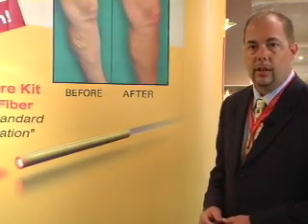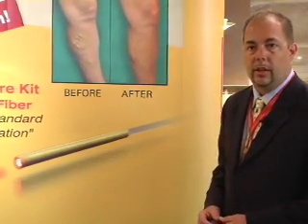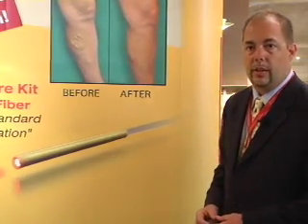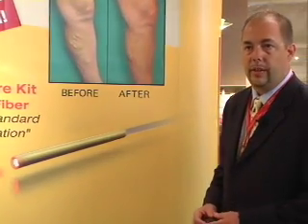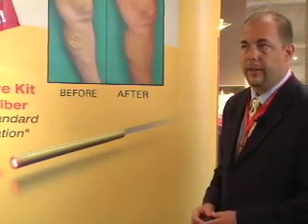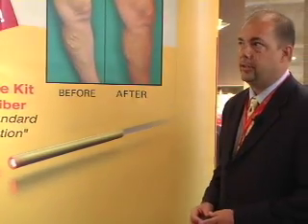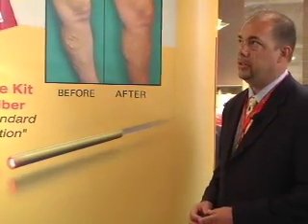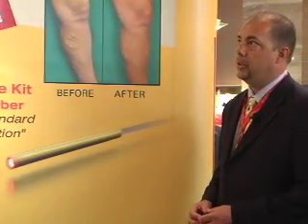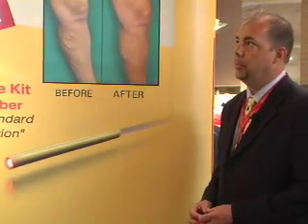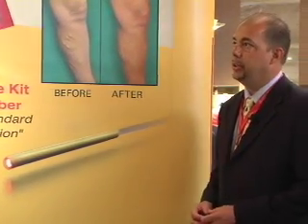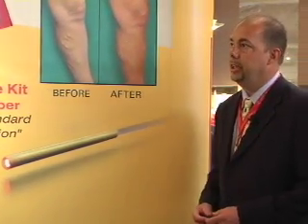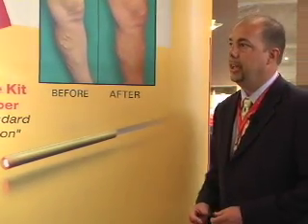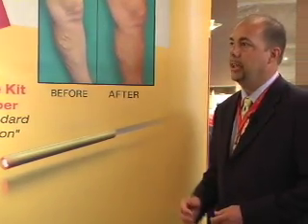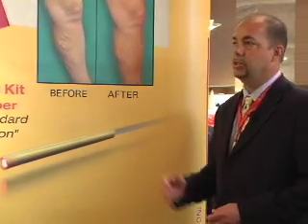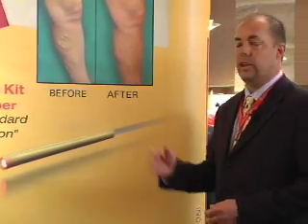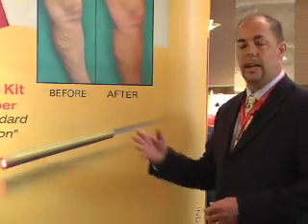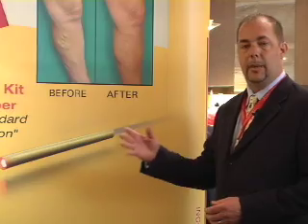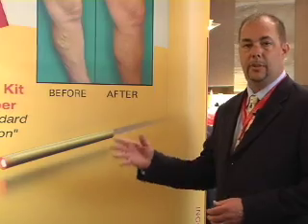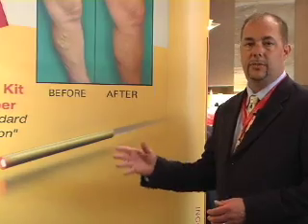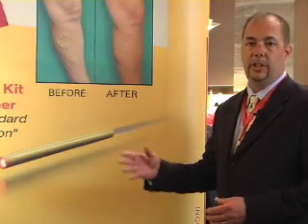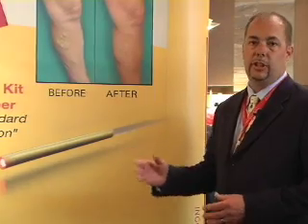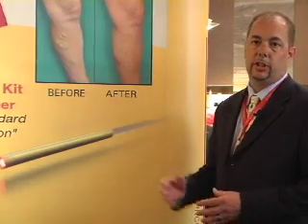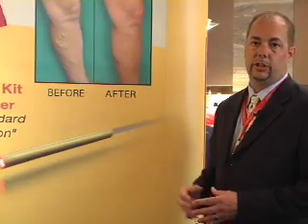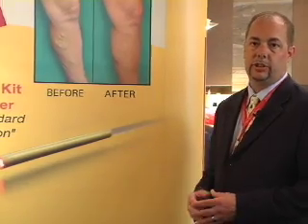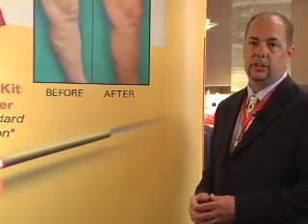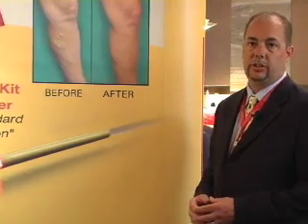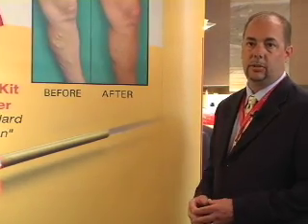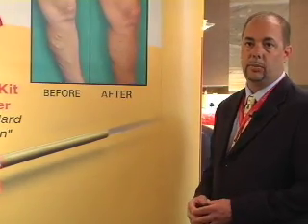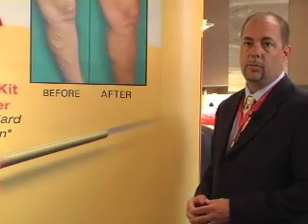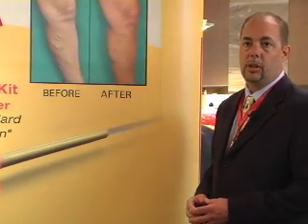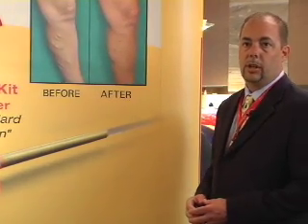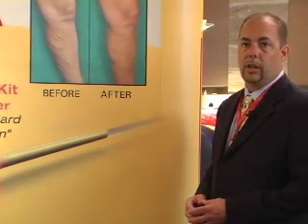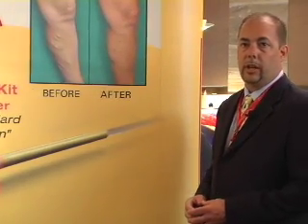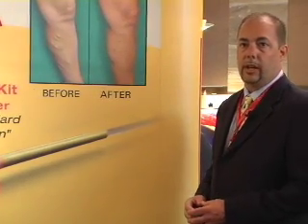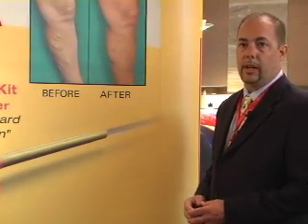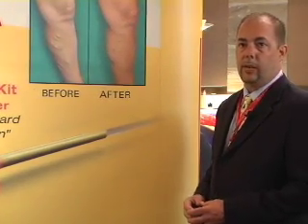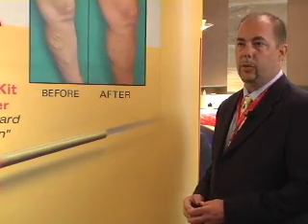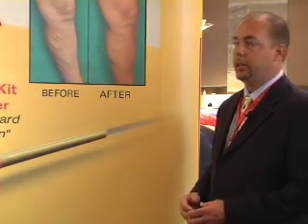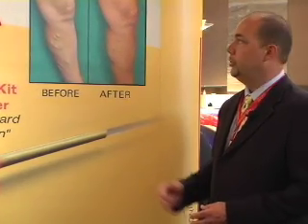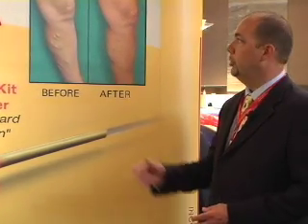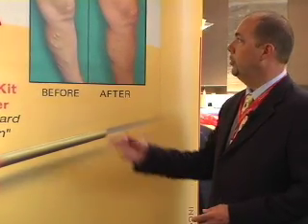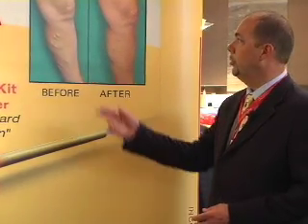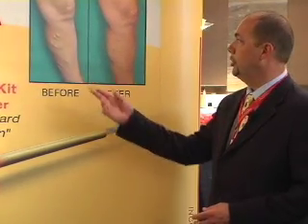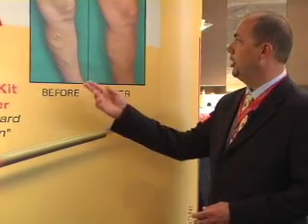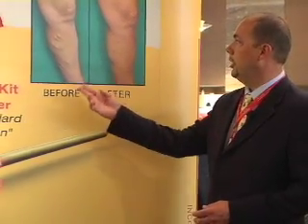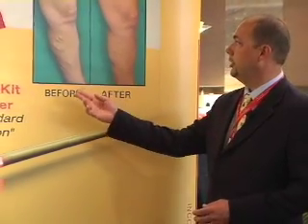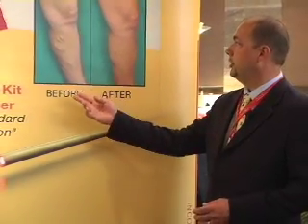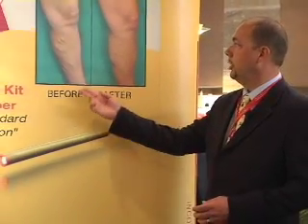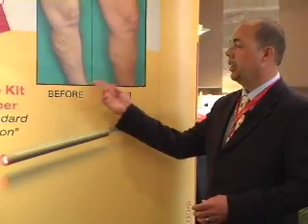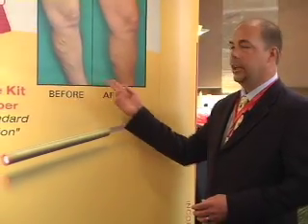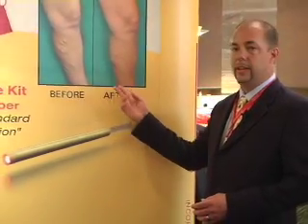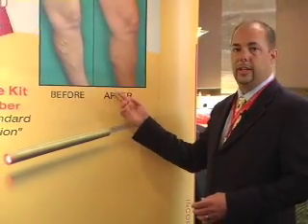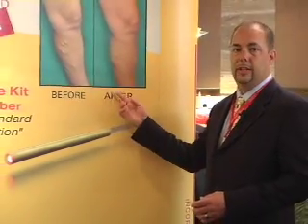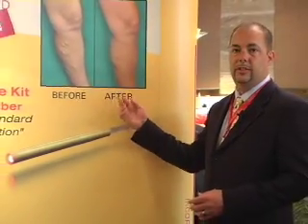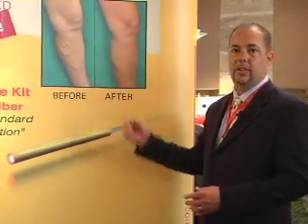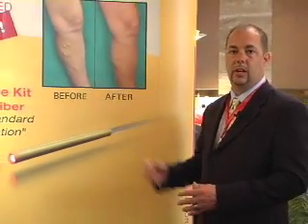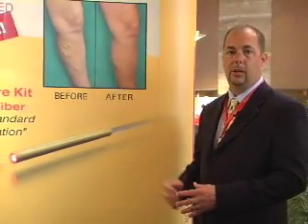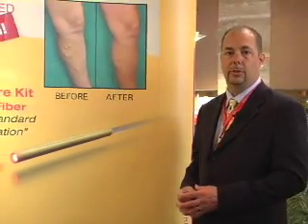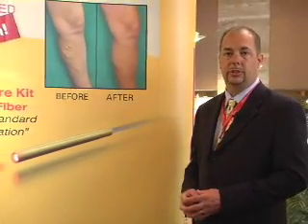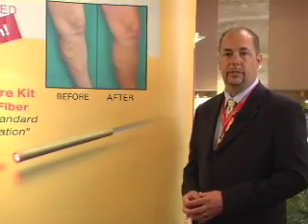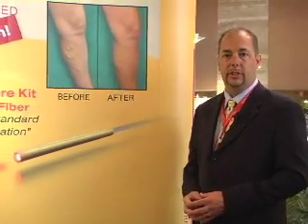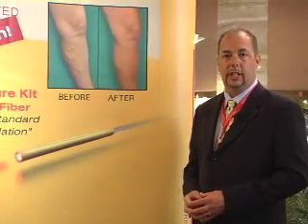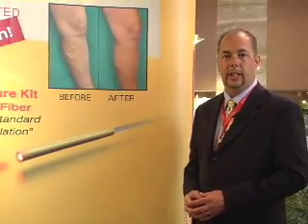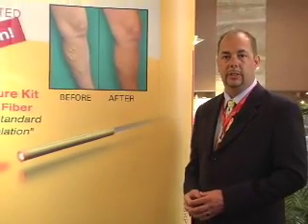This complete Angiodynamics Venocure system will give you results like this in almost every case.